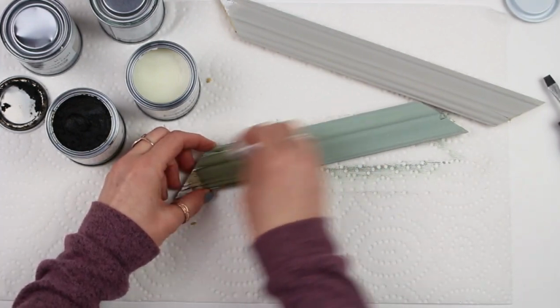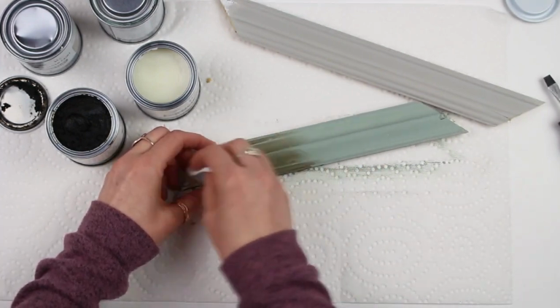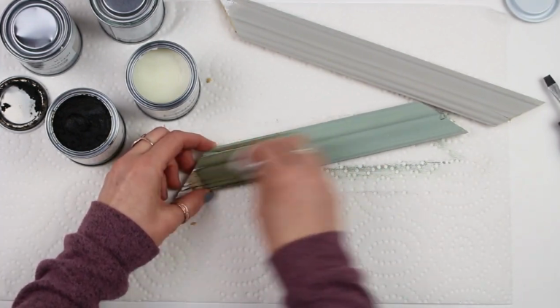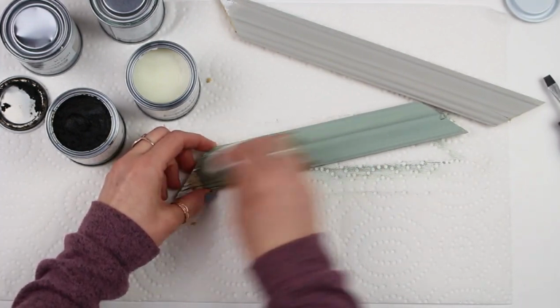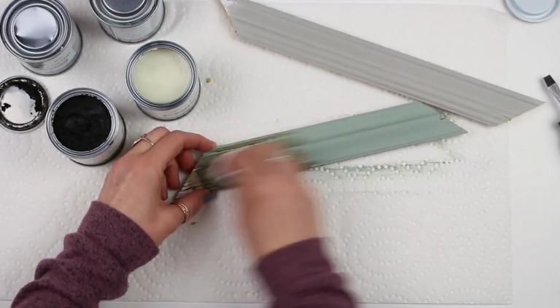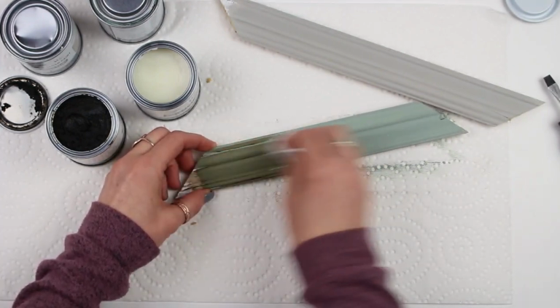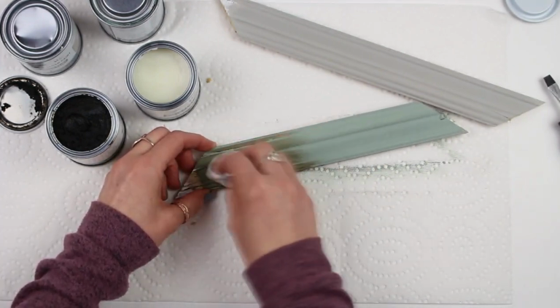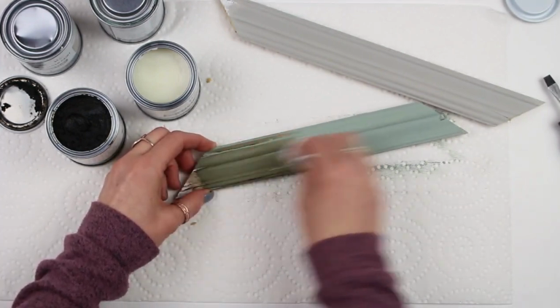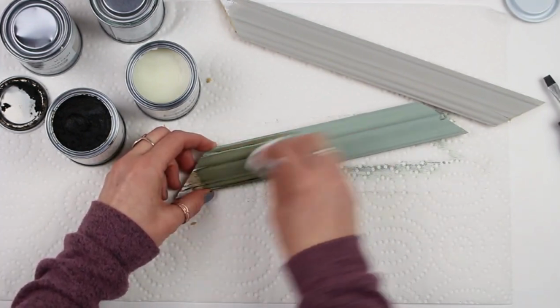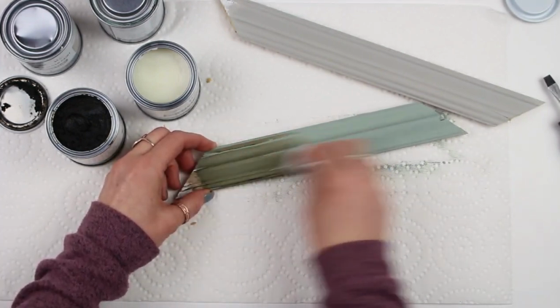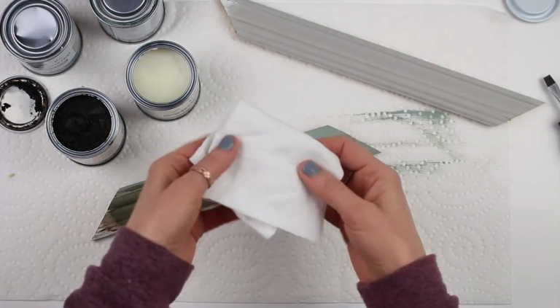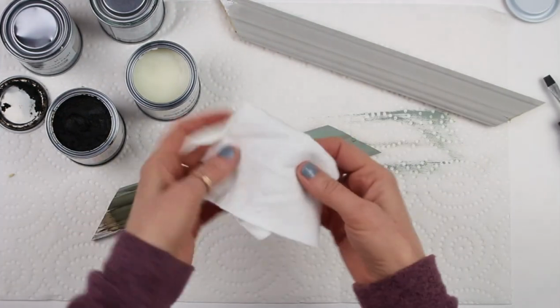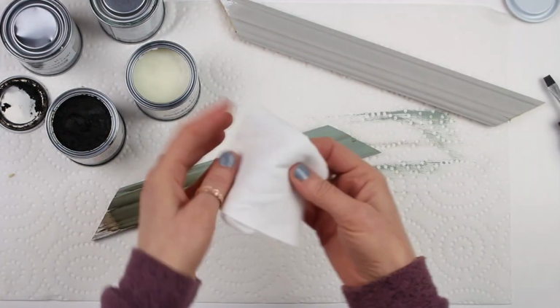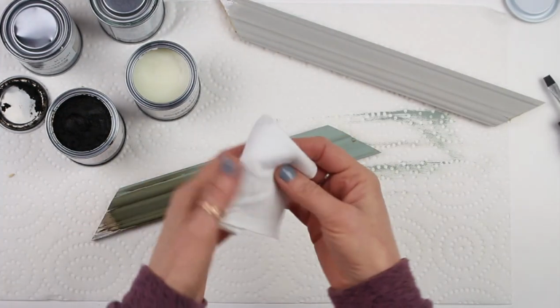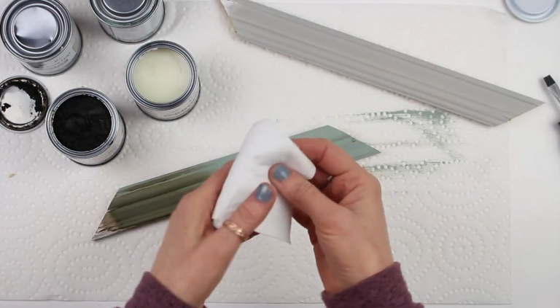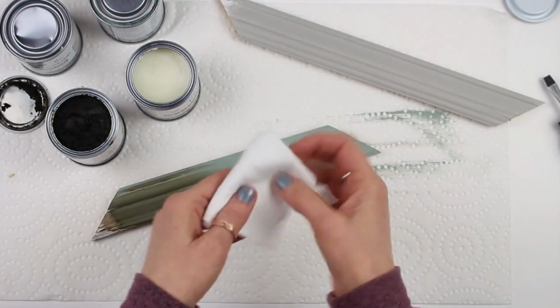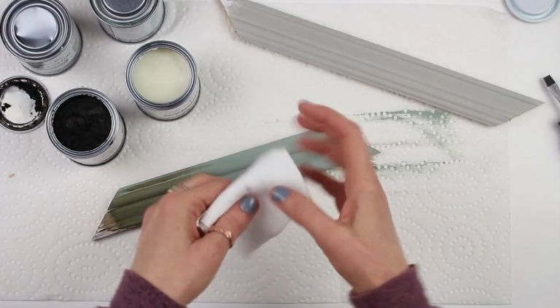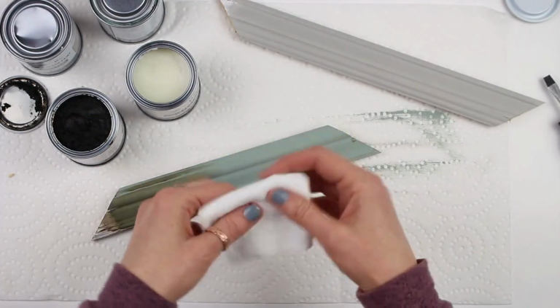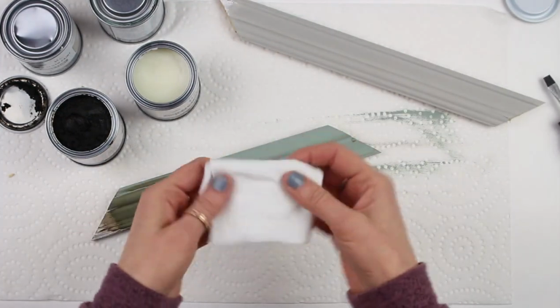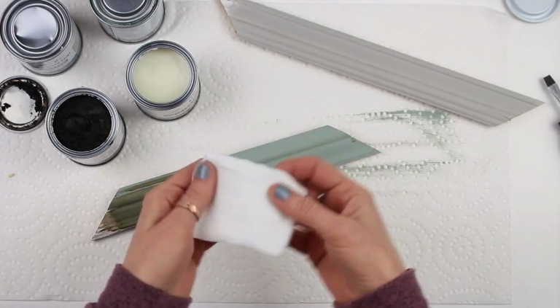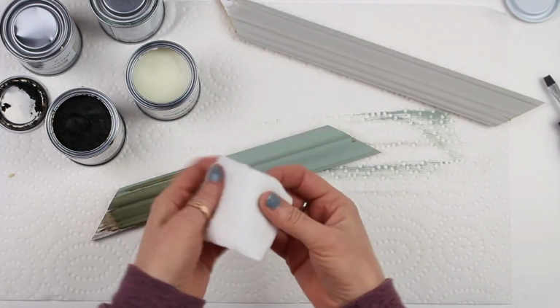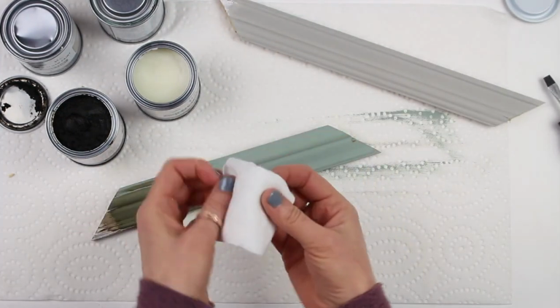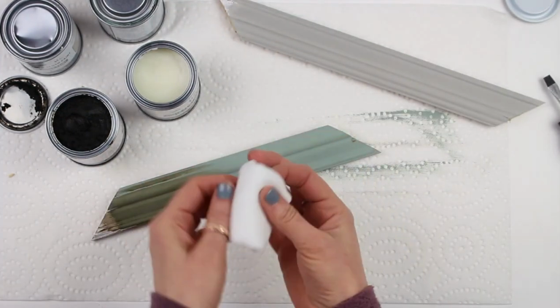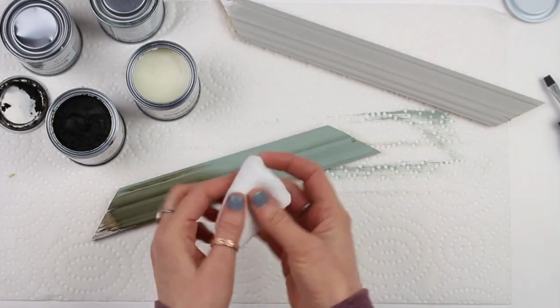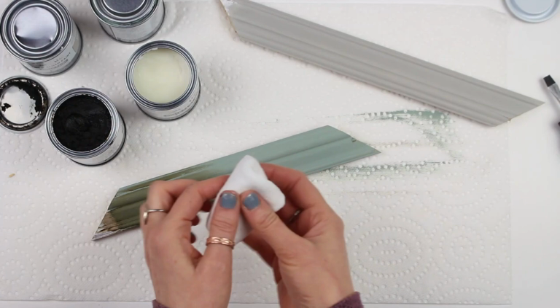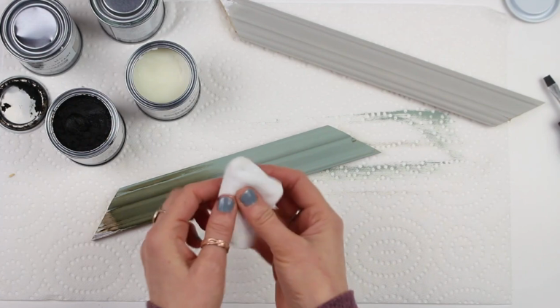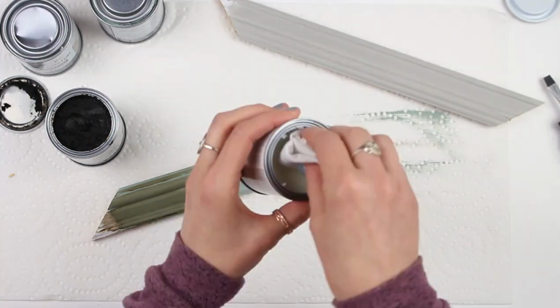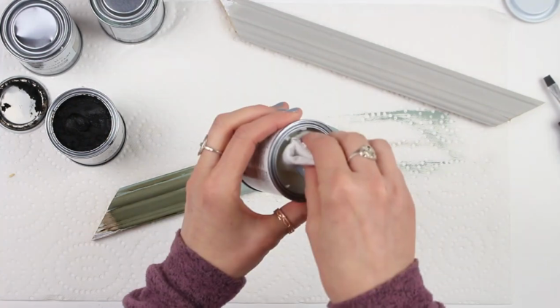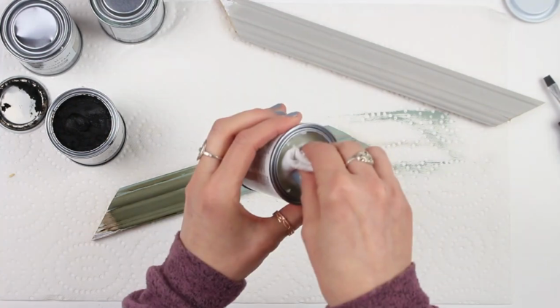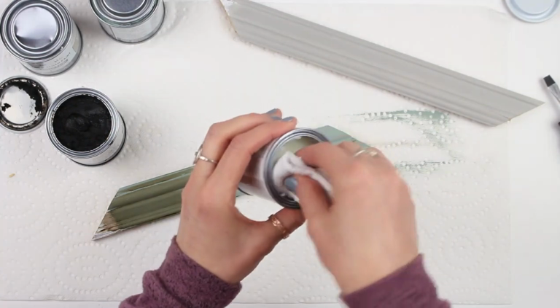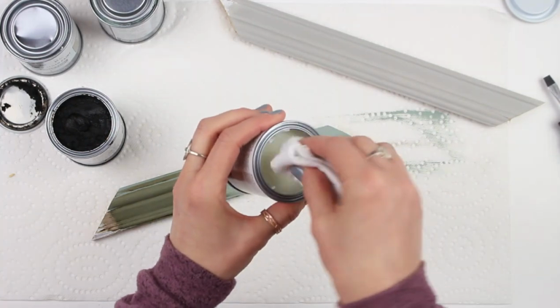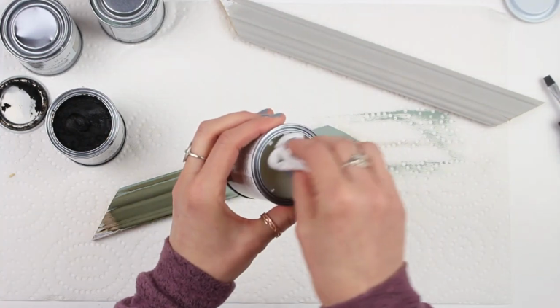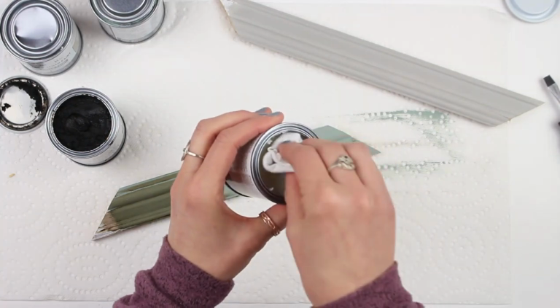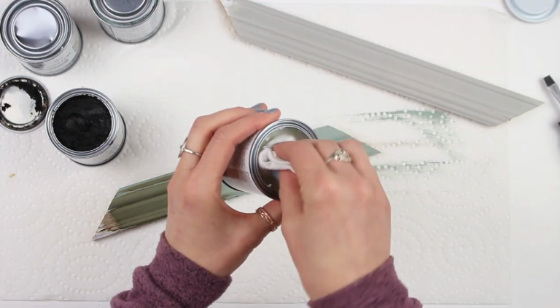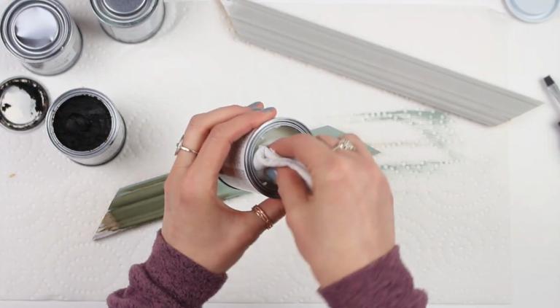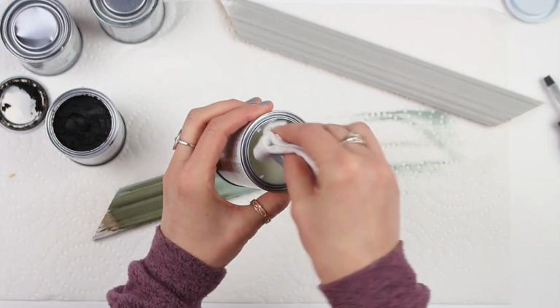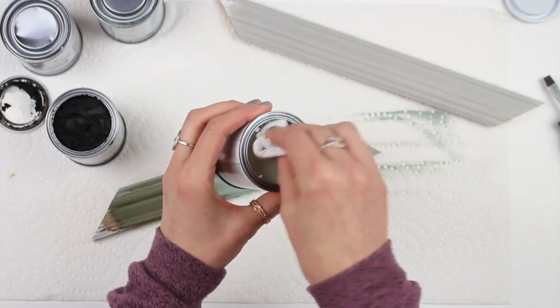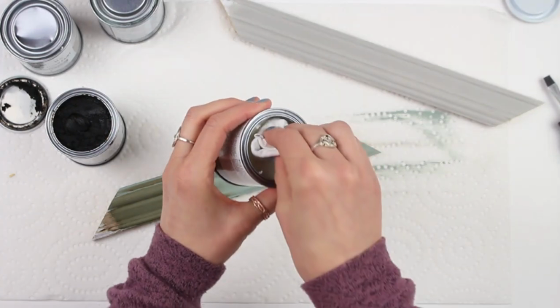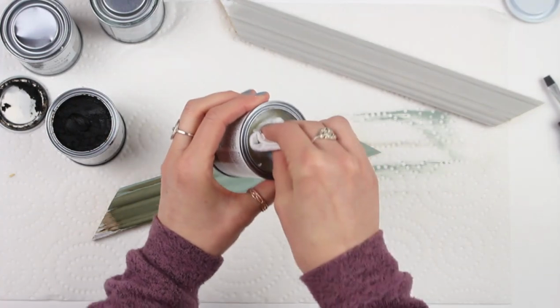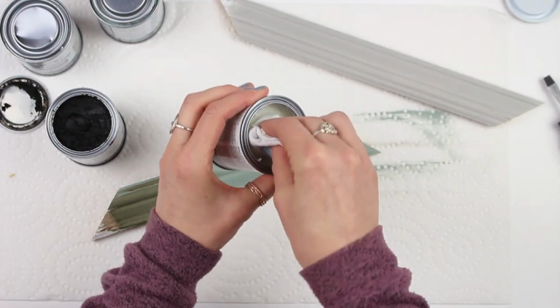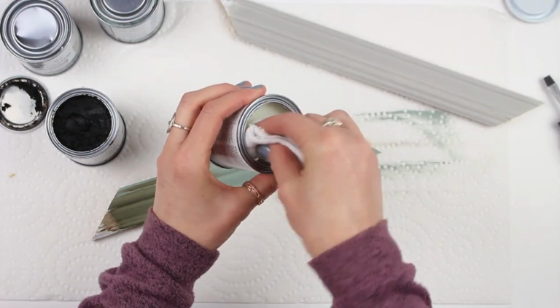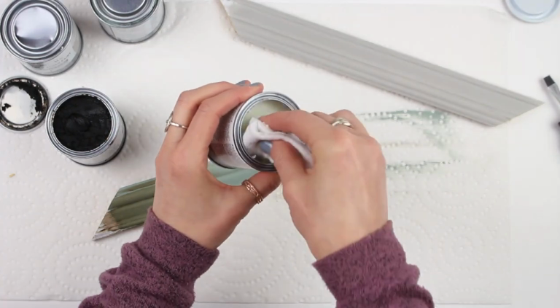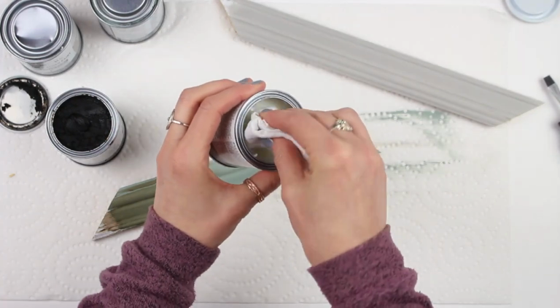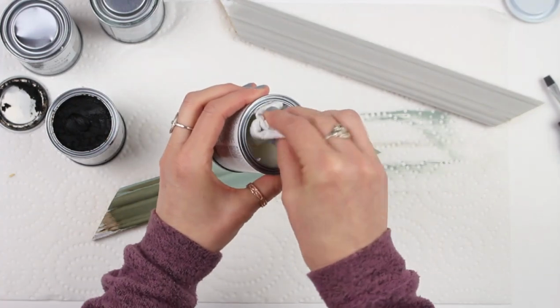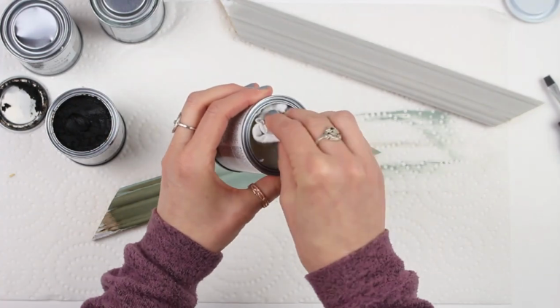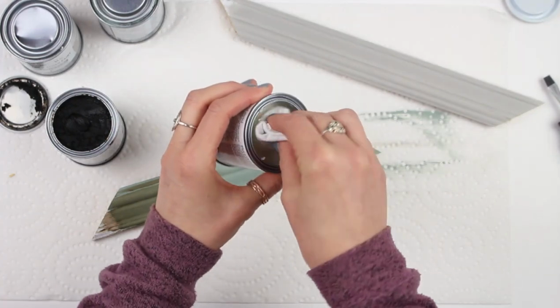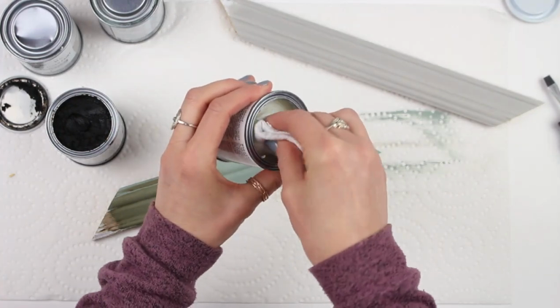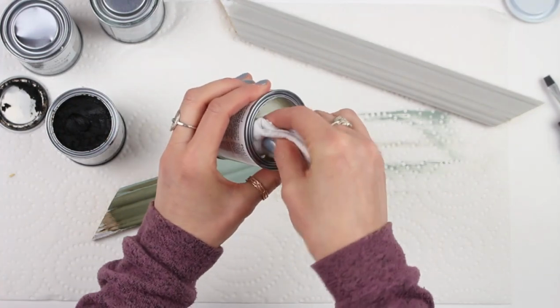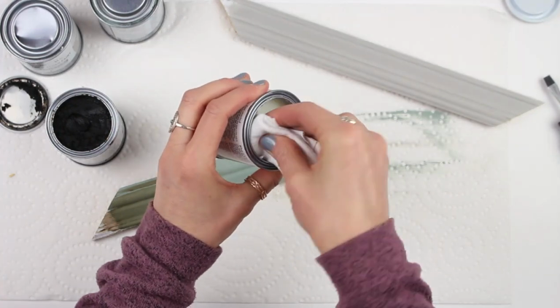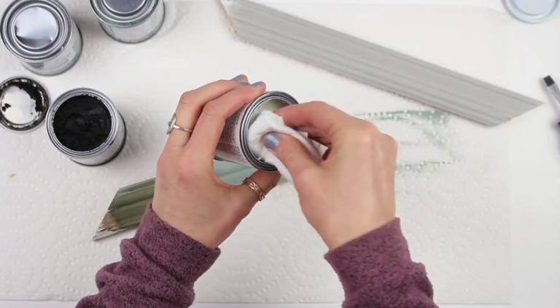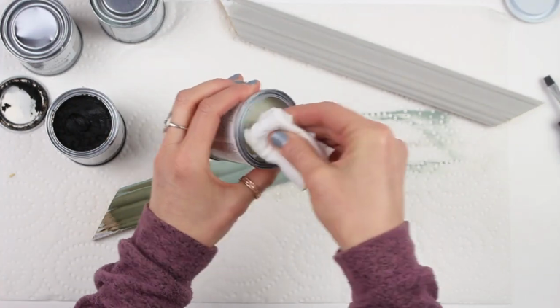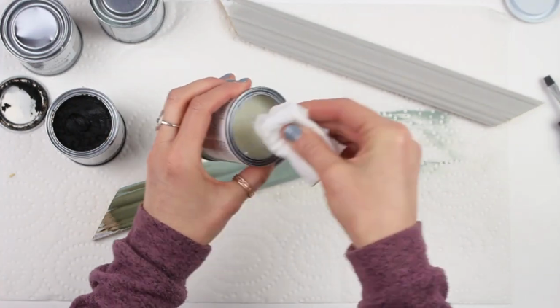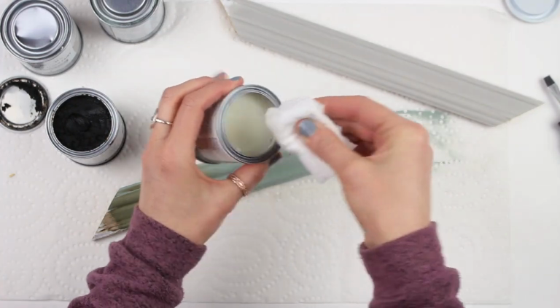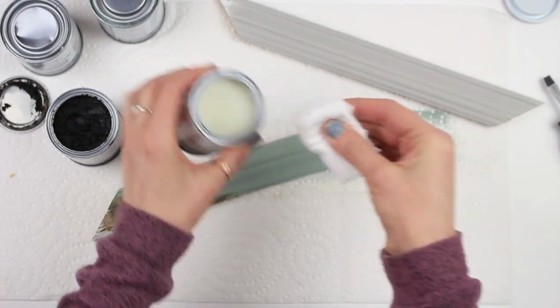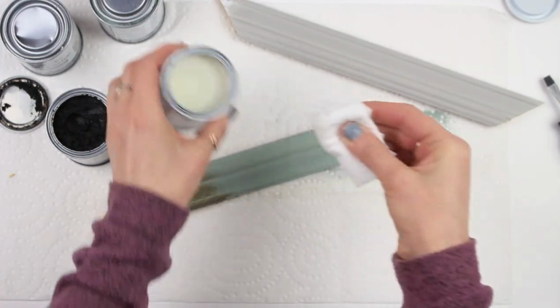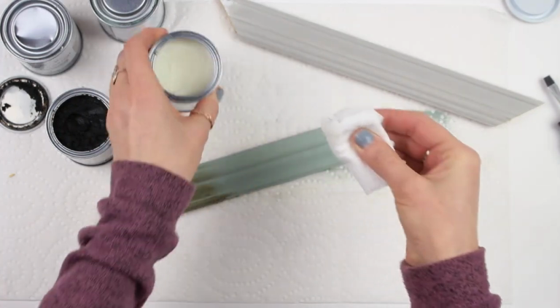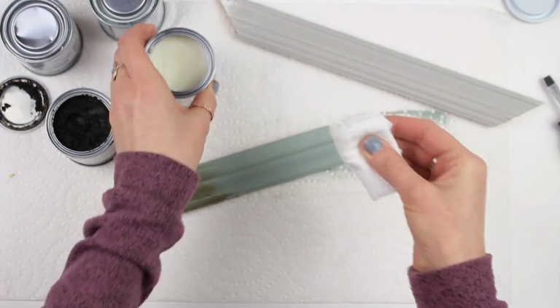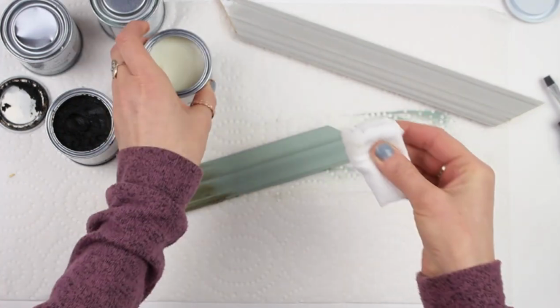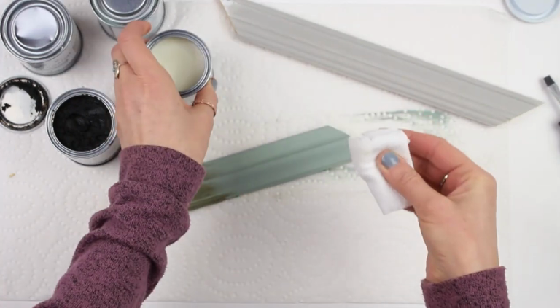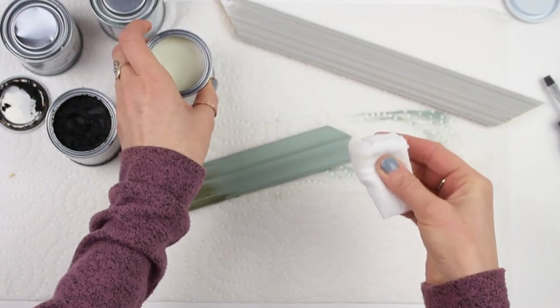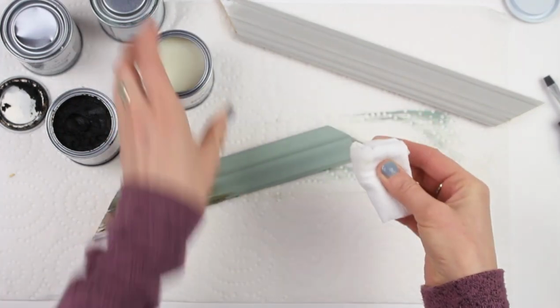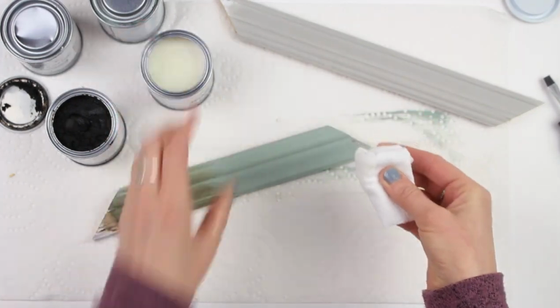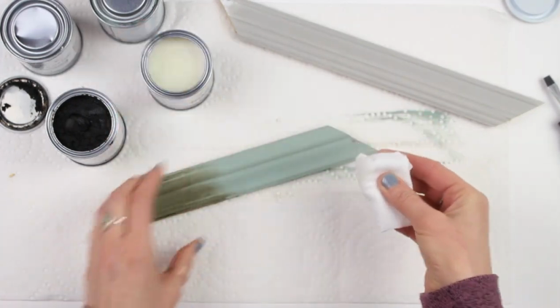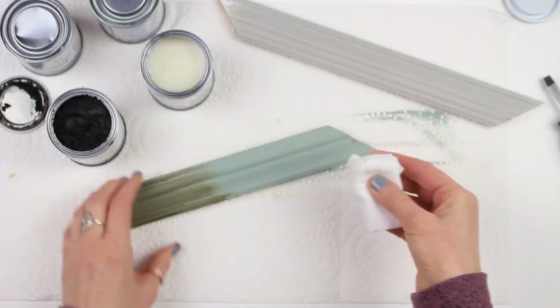And now the other way is to first go over the paint with clear wax — use quite a bit here — and that's going to provide a barrier for the dark wax.